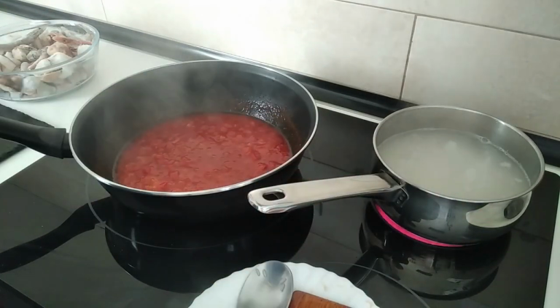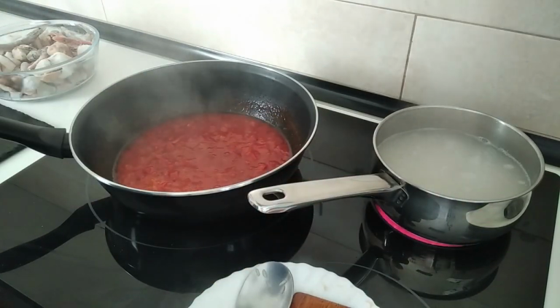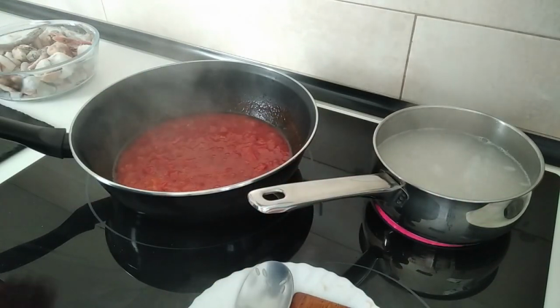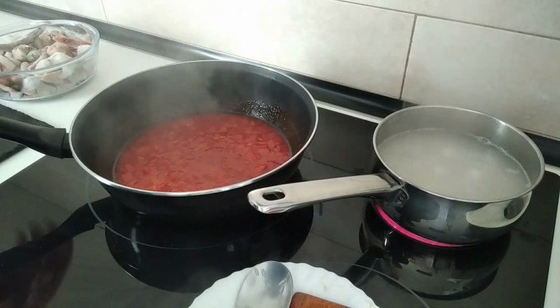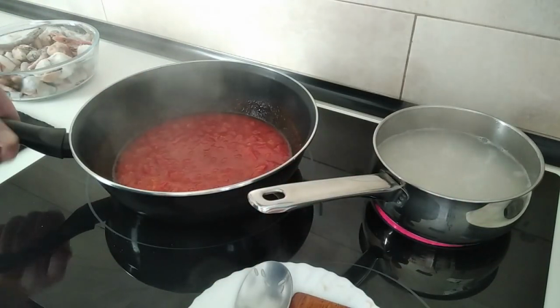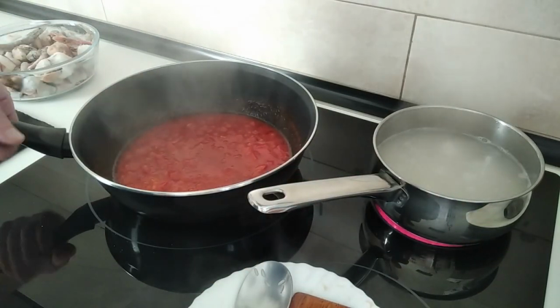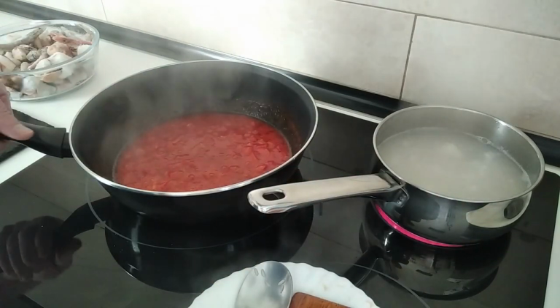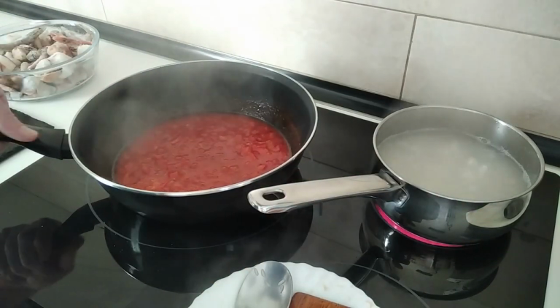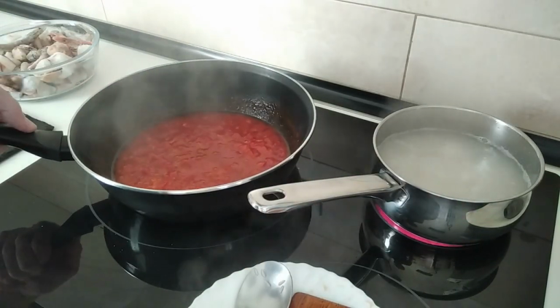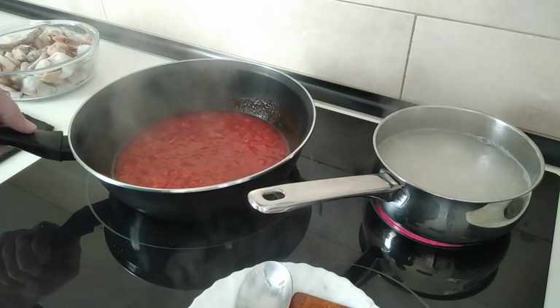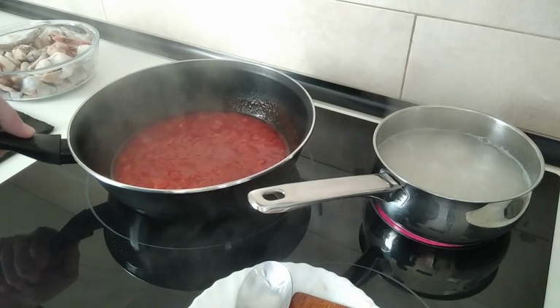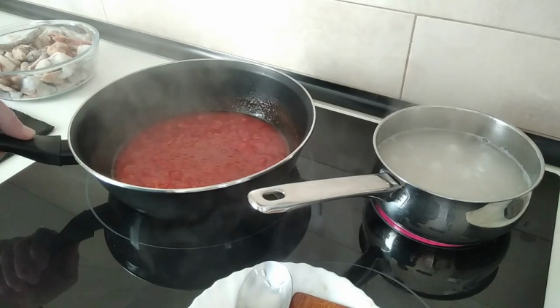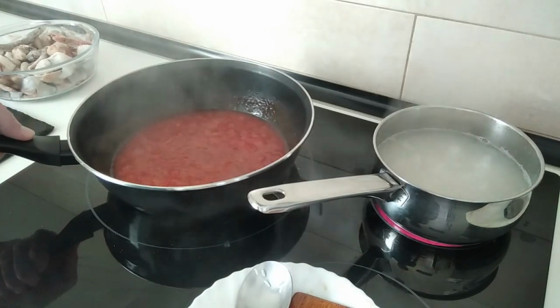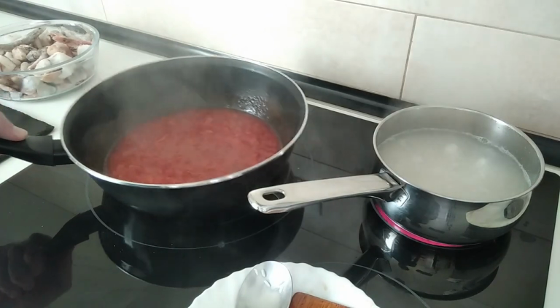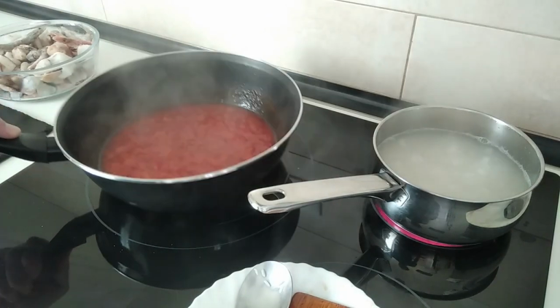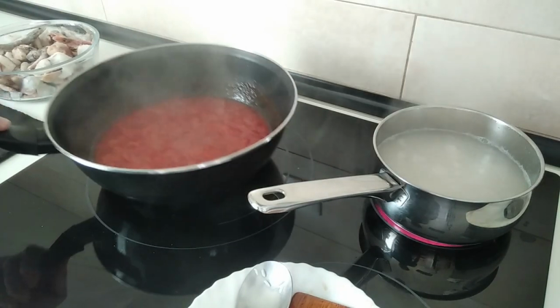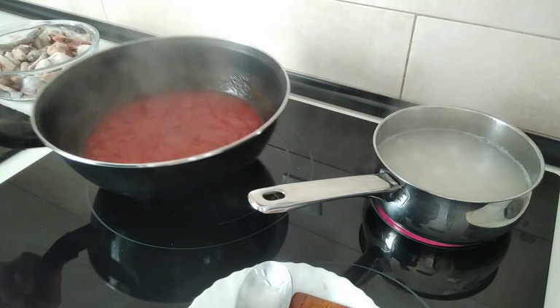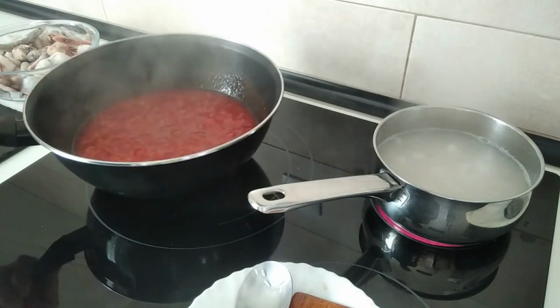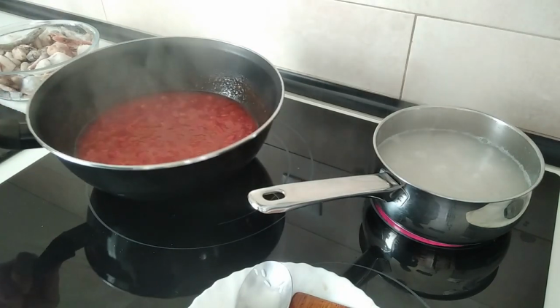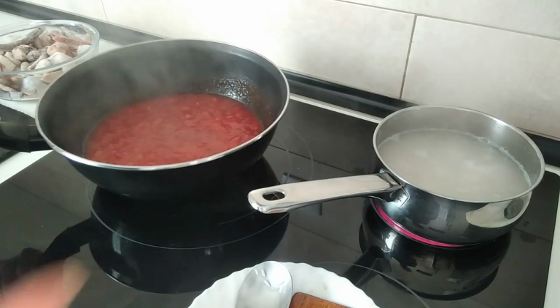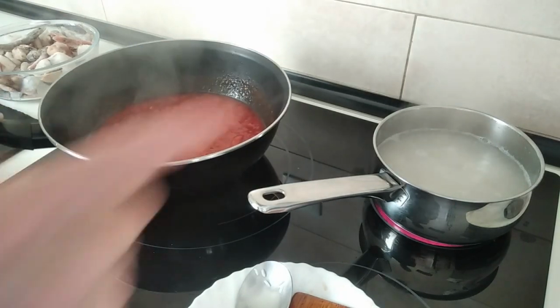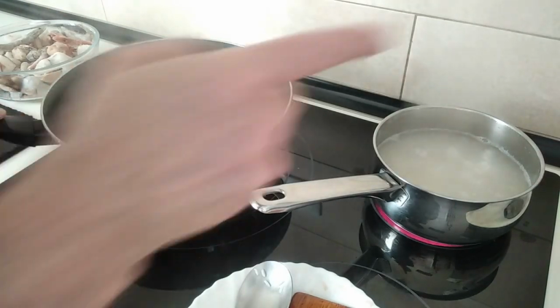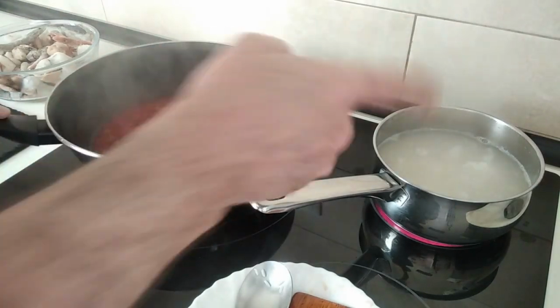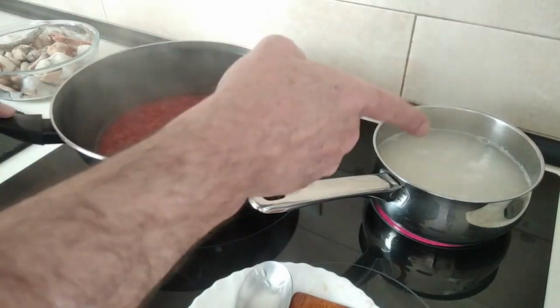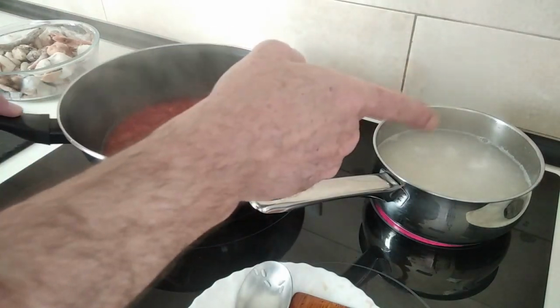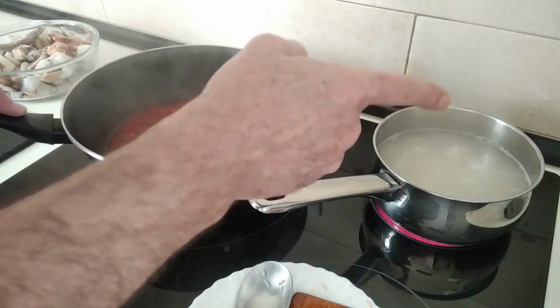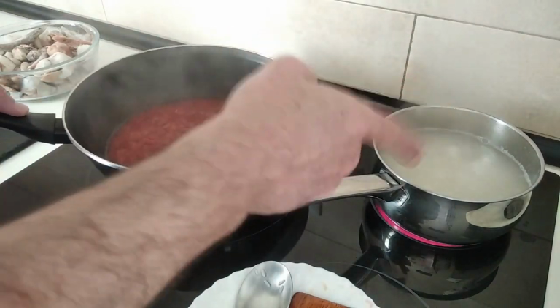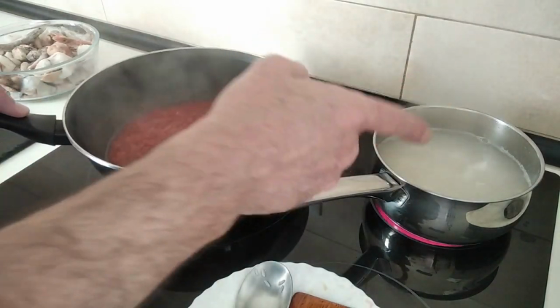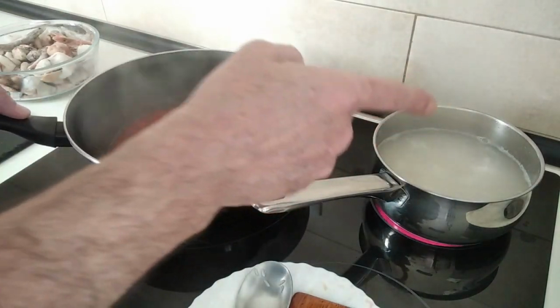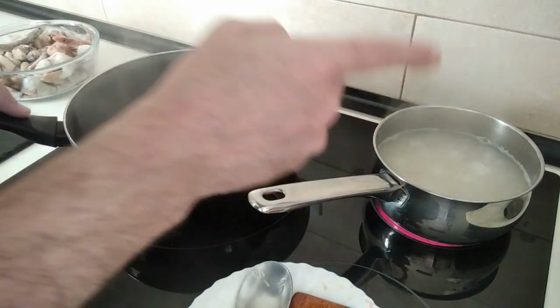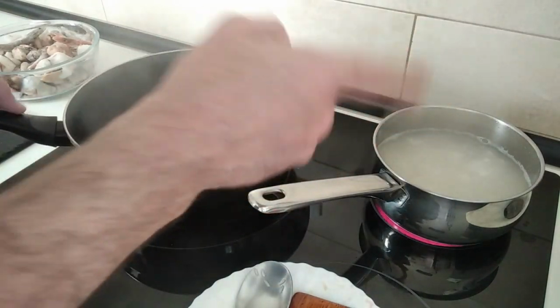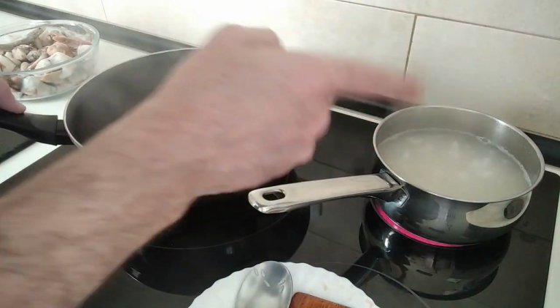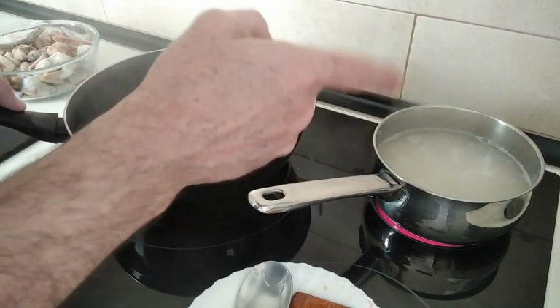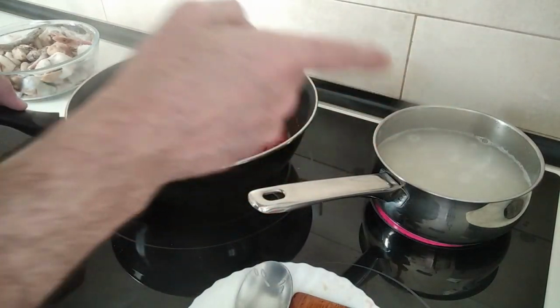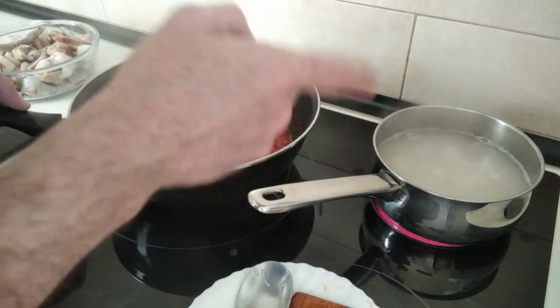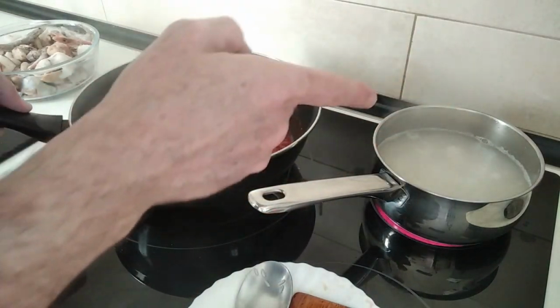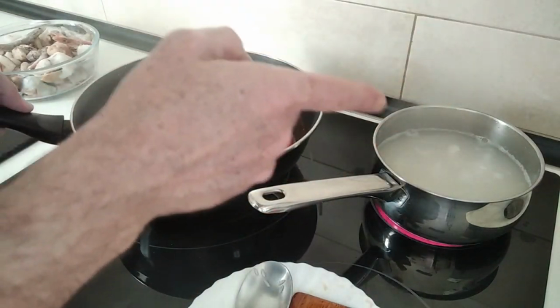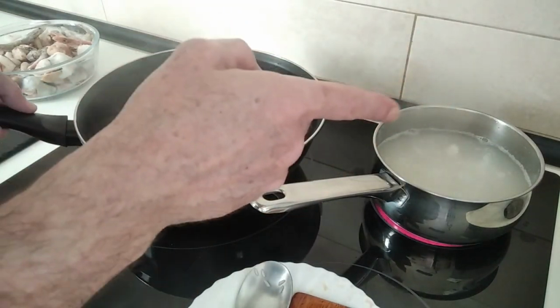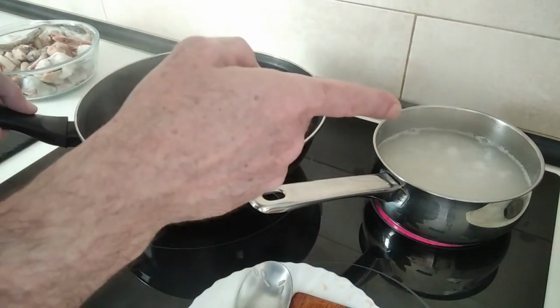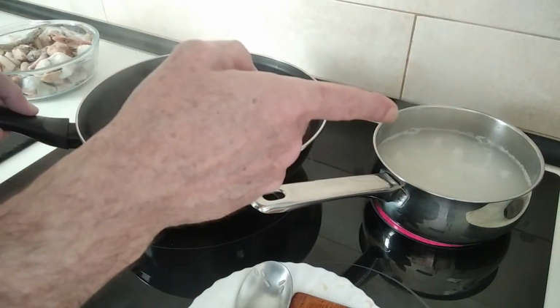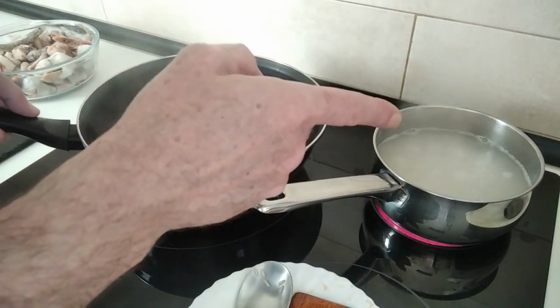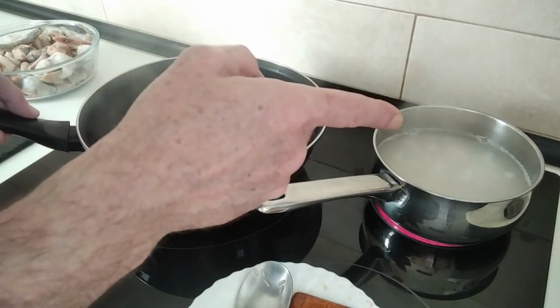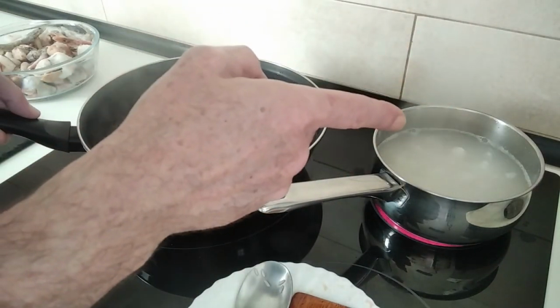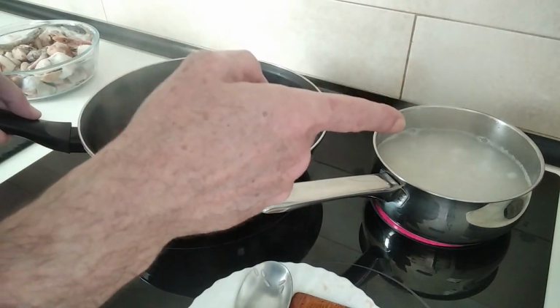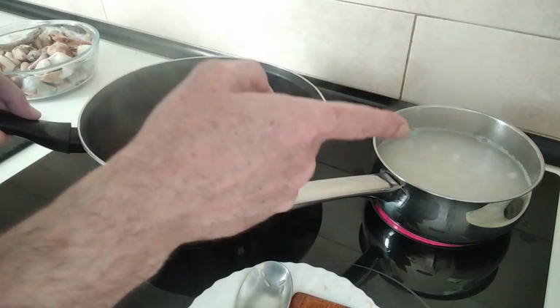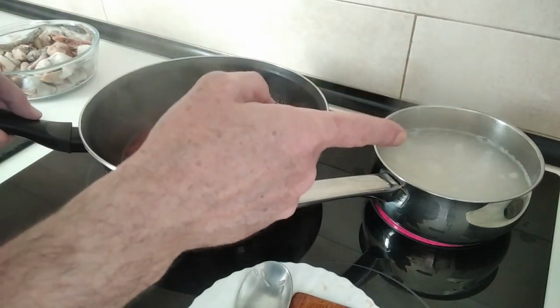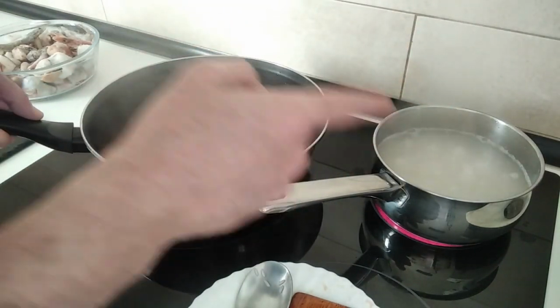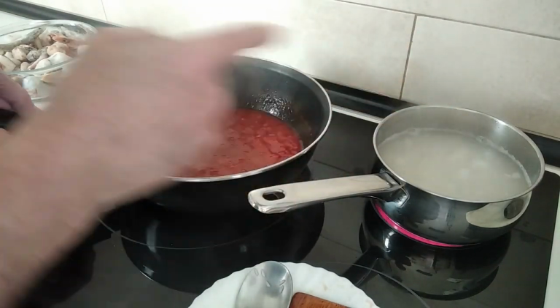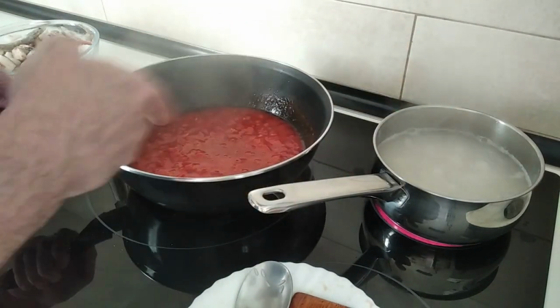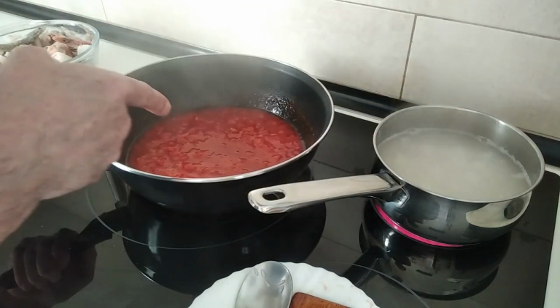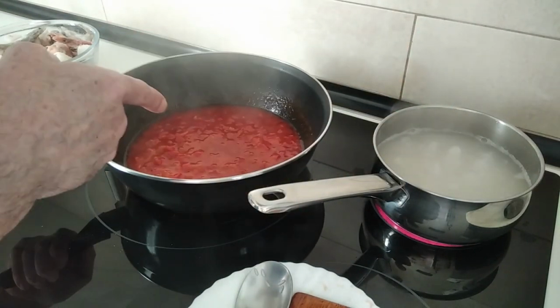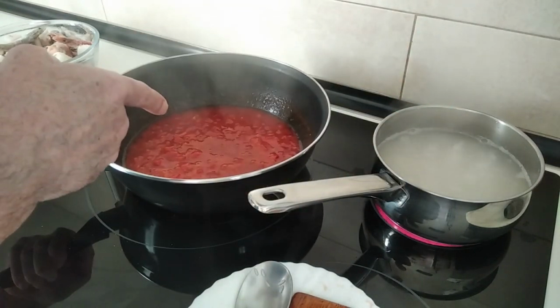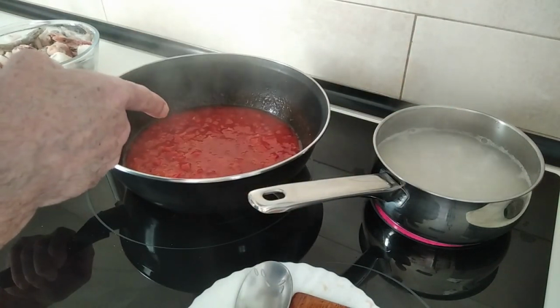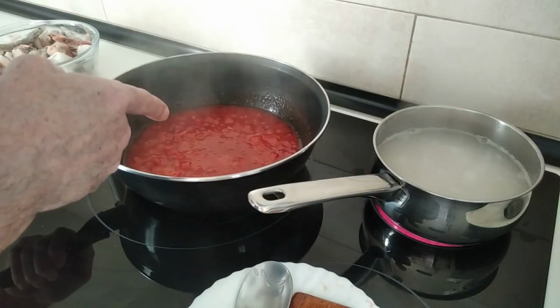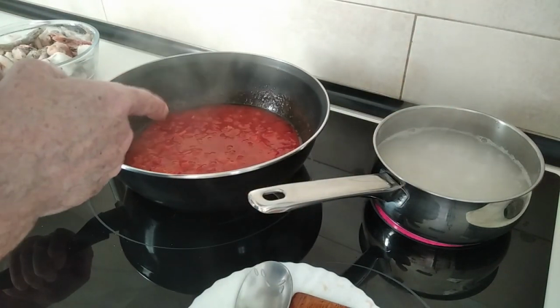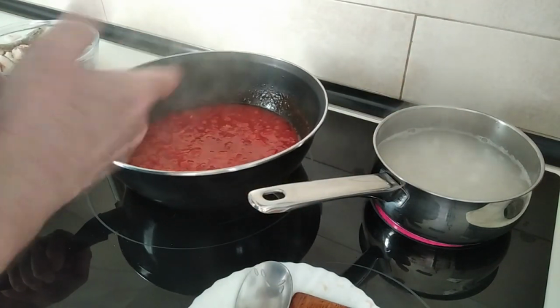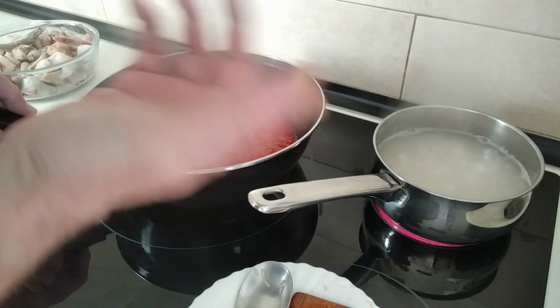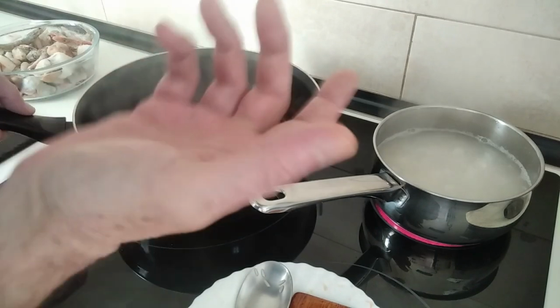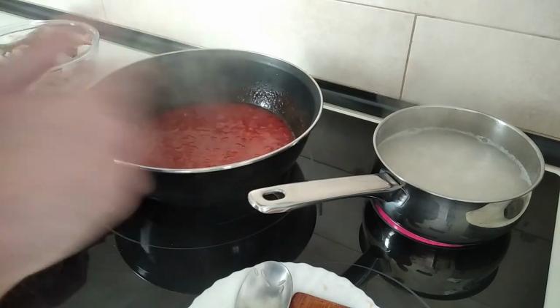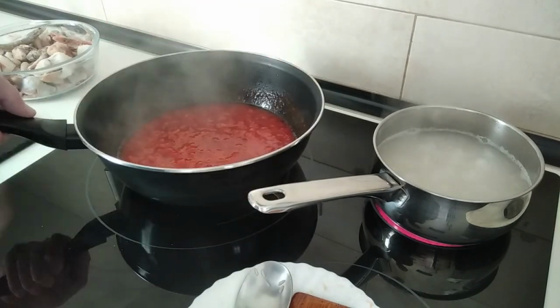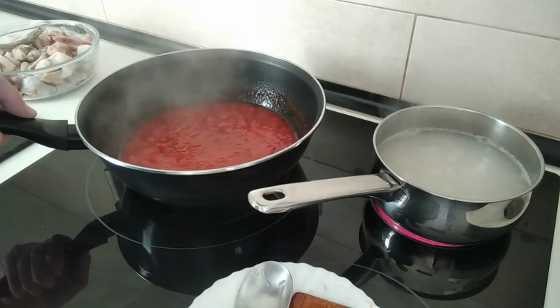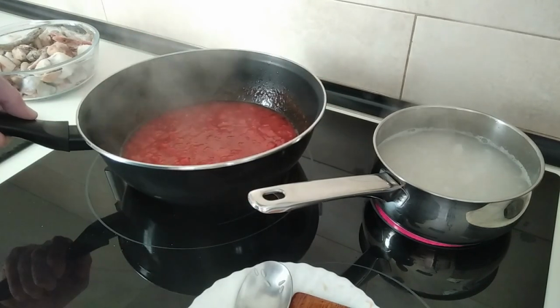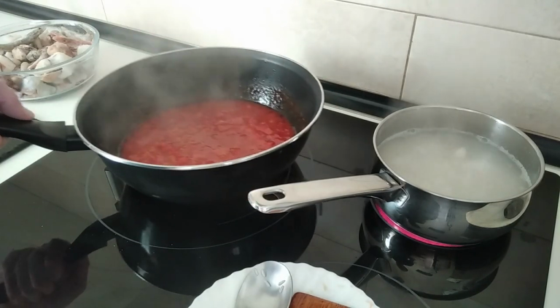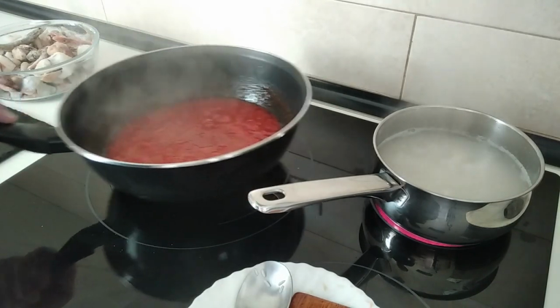I'll just move this out of the way. Maybe I should have done the rice to start with when I started doing this, but hey, never mind.